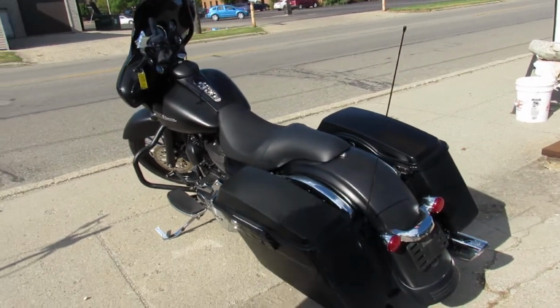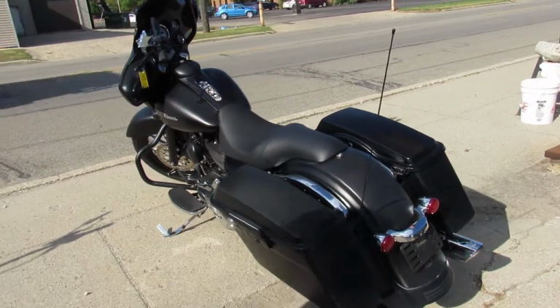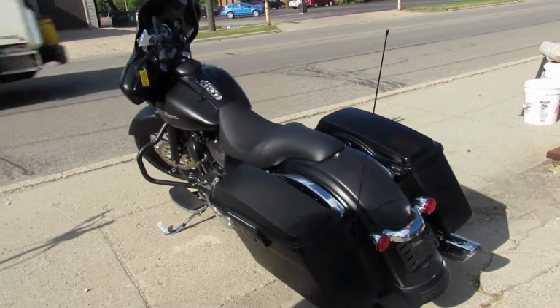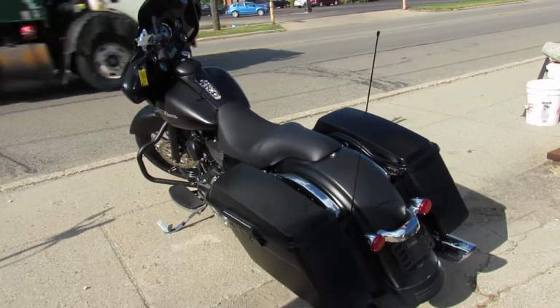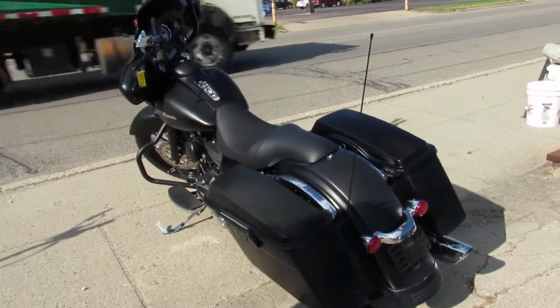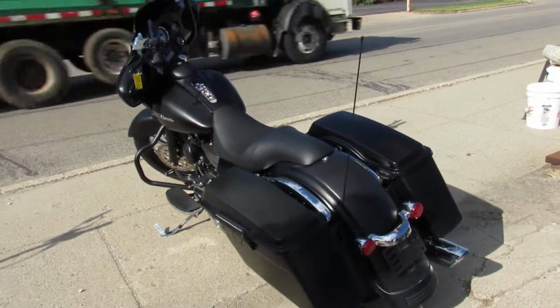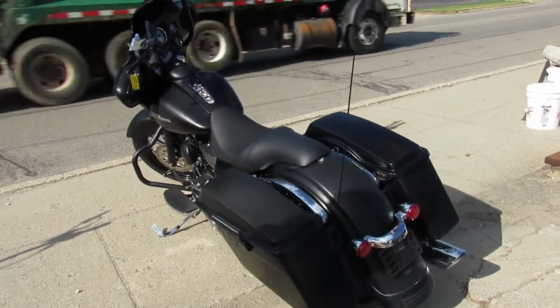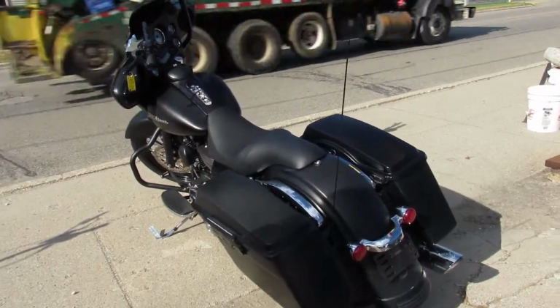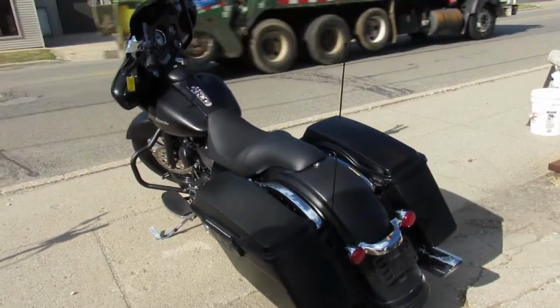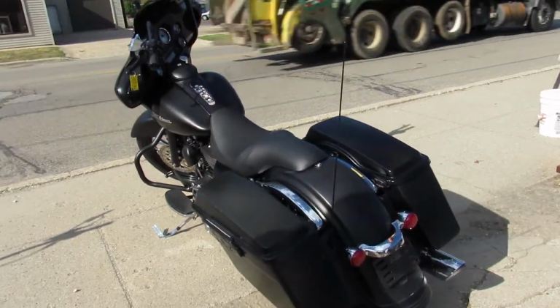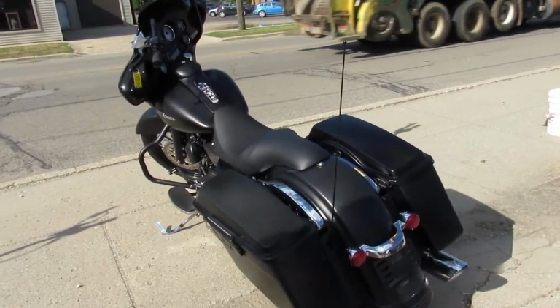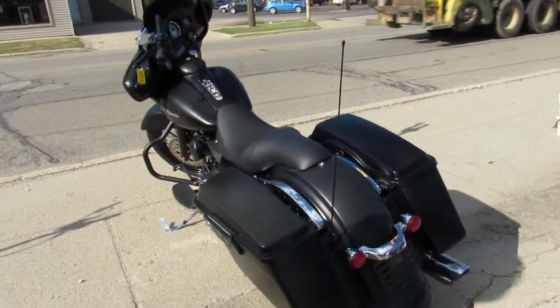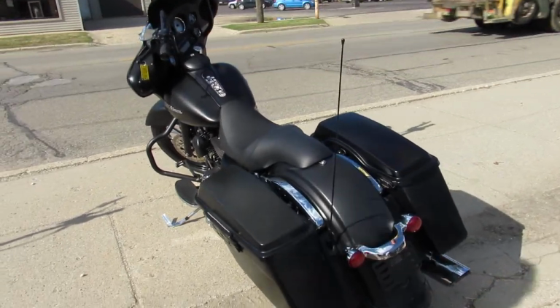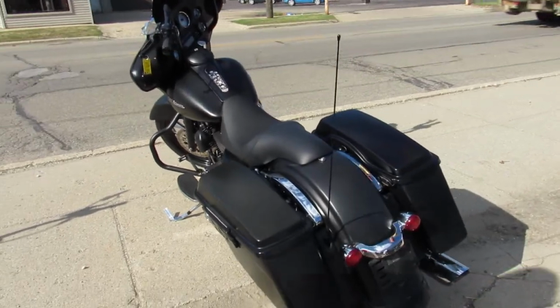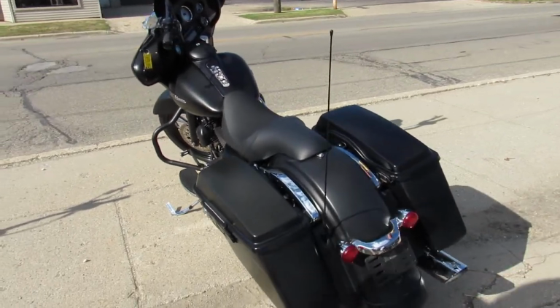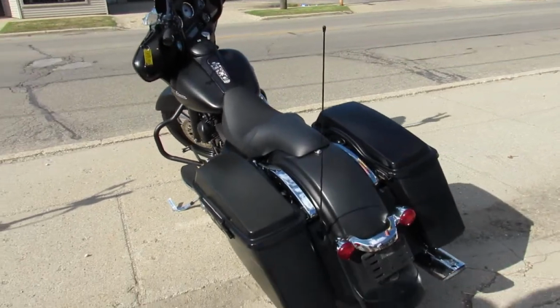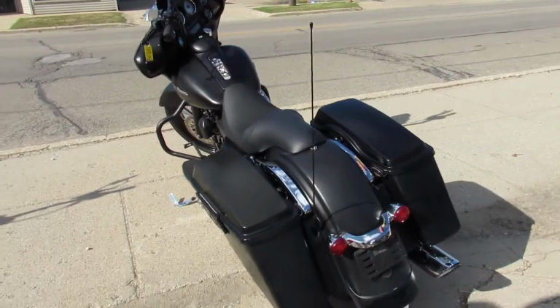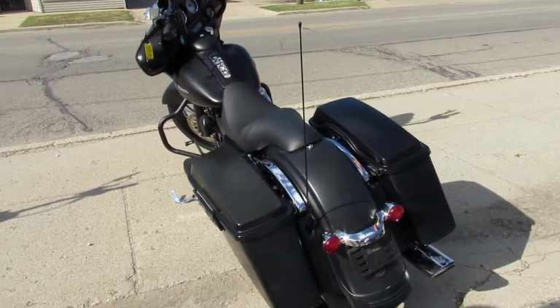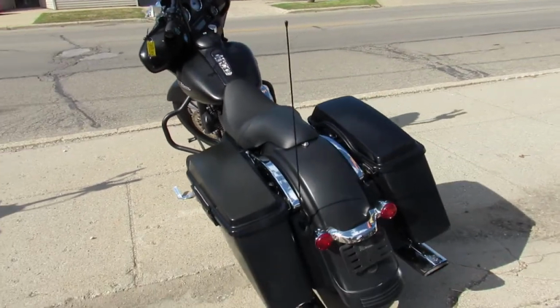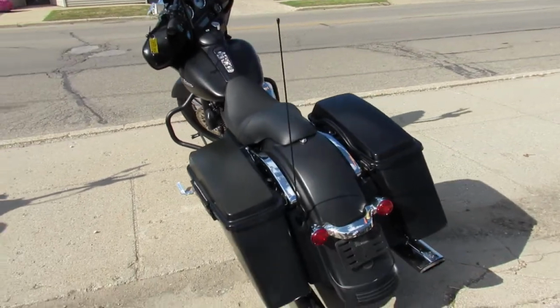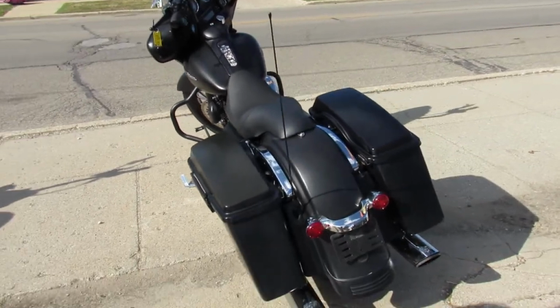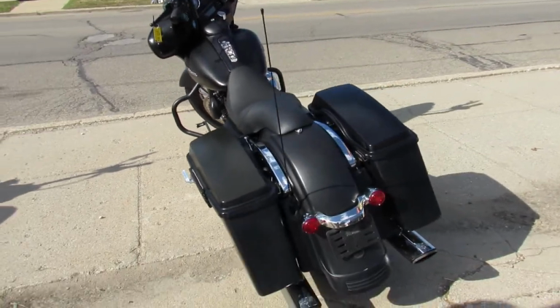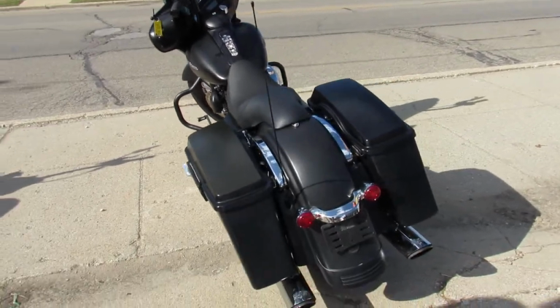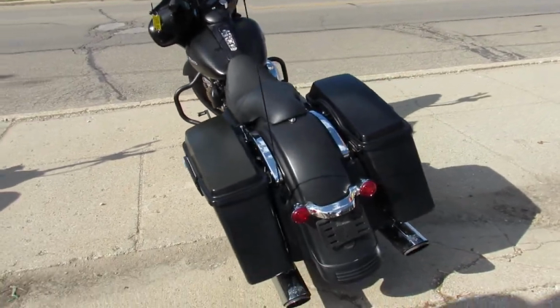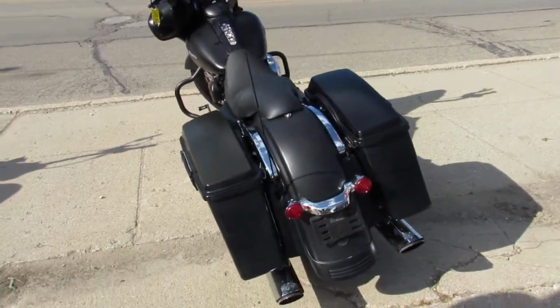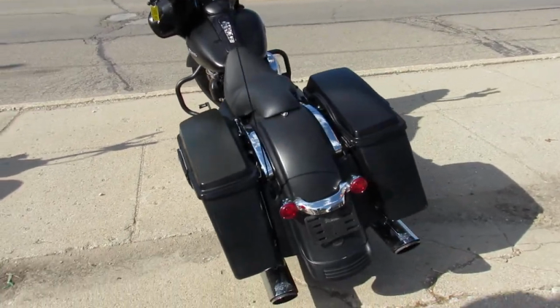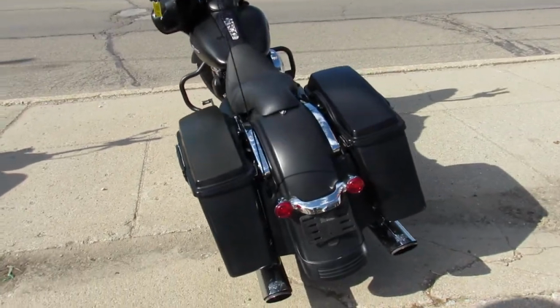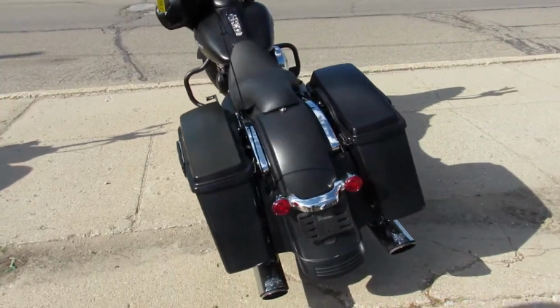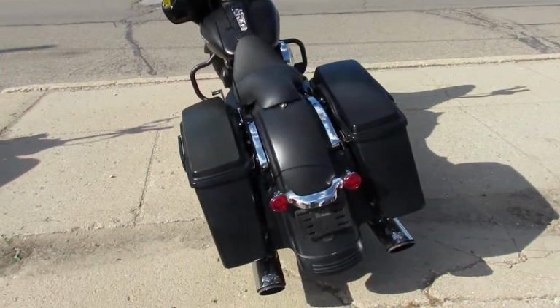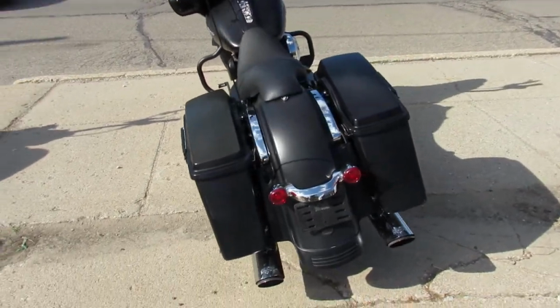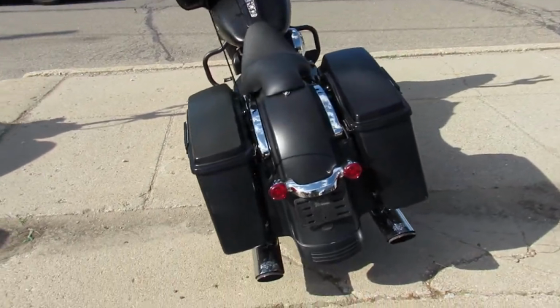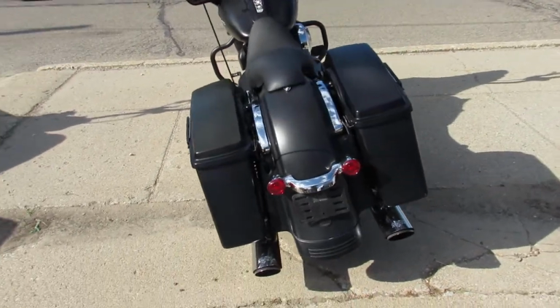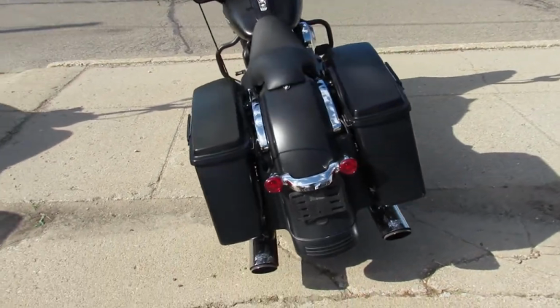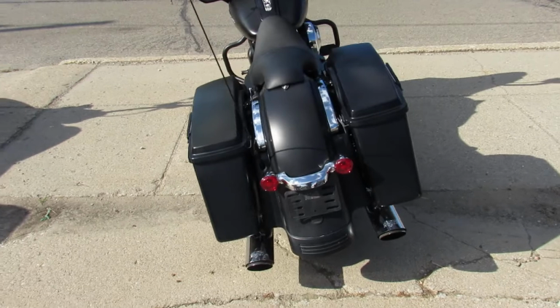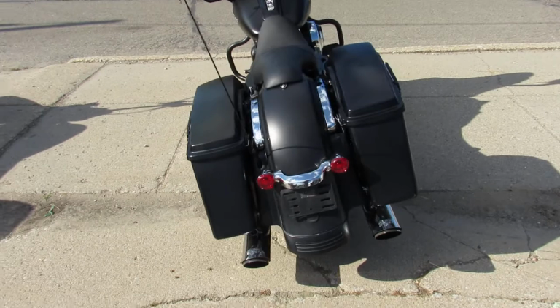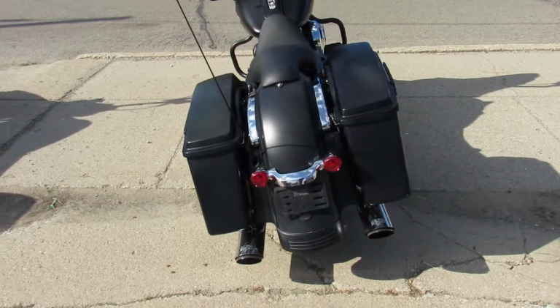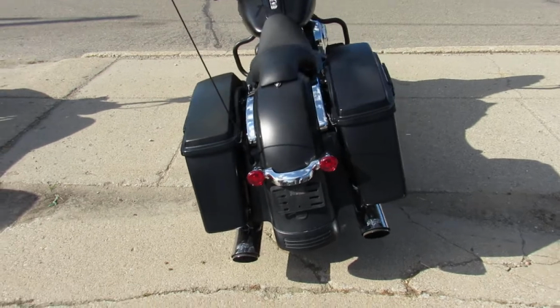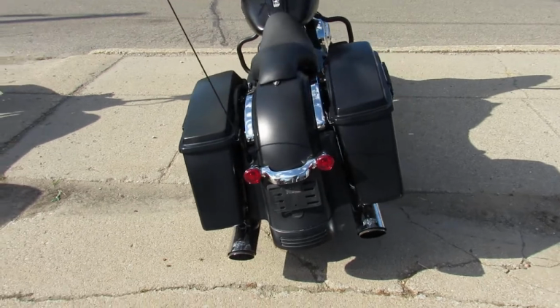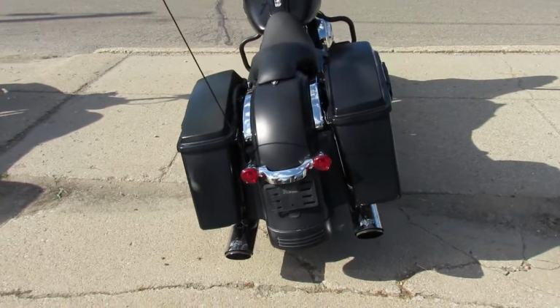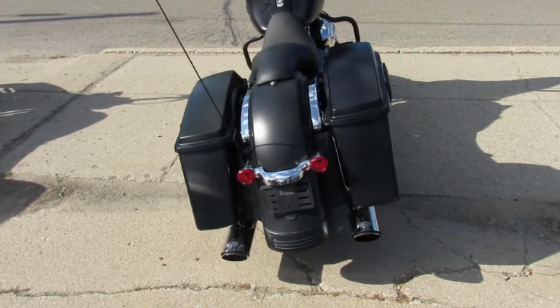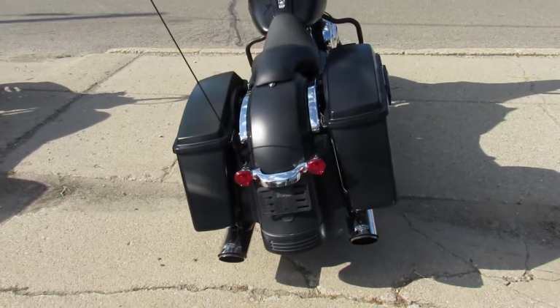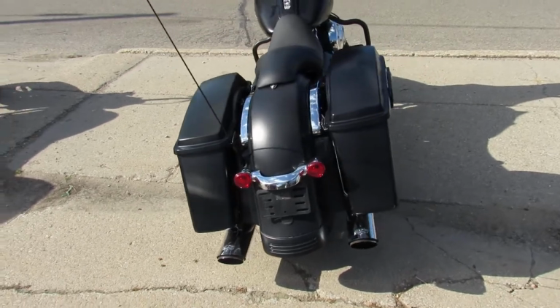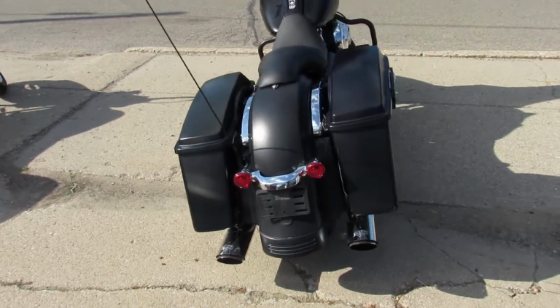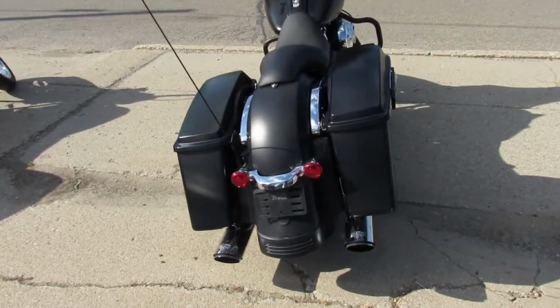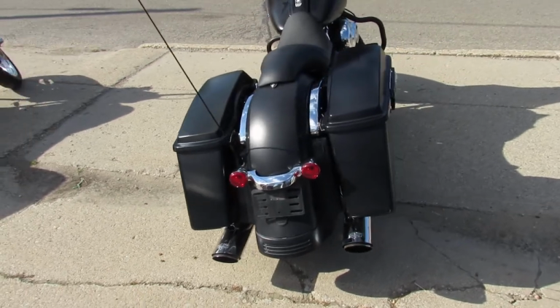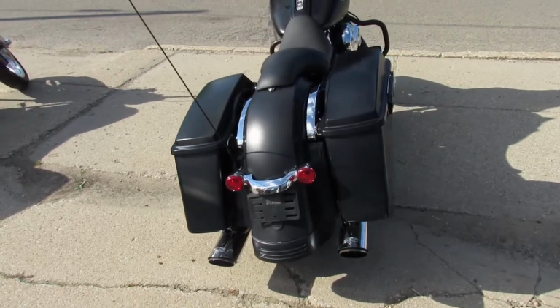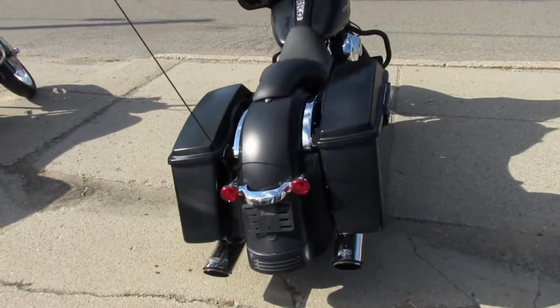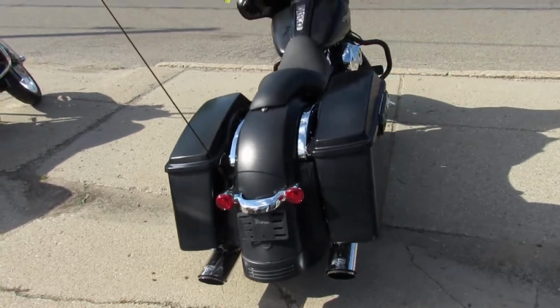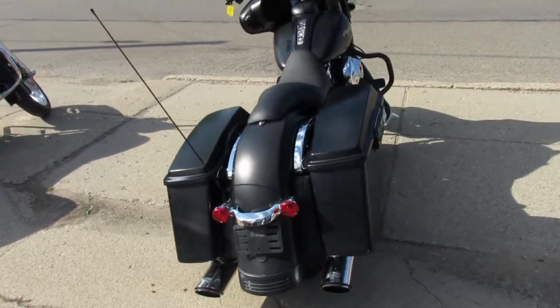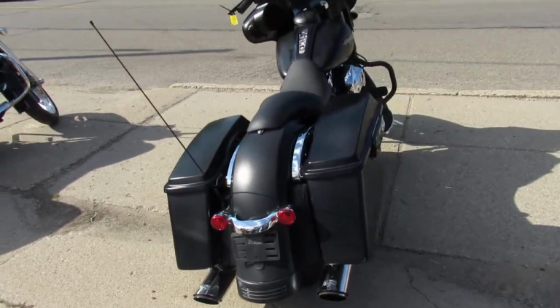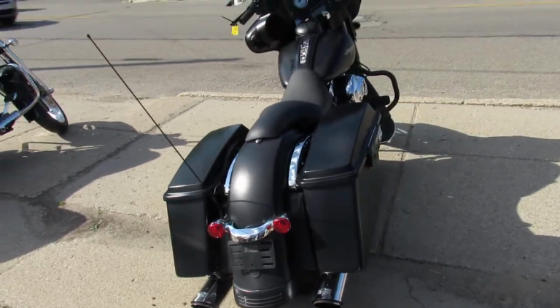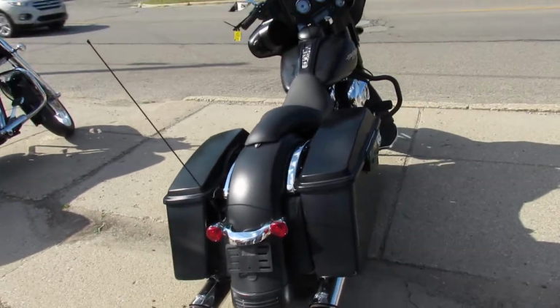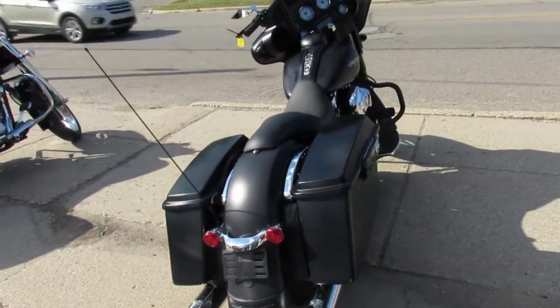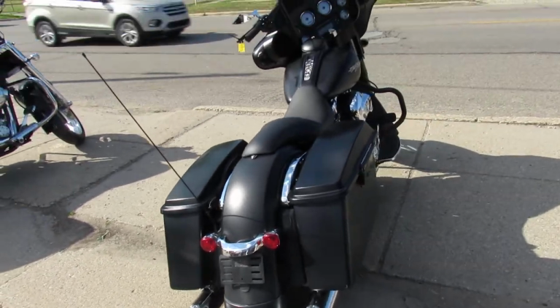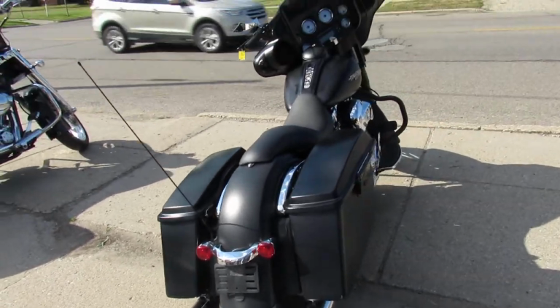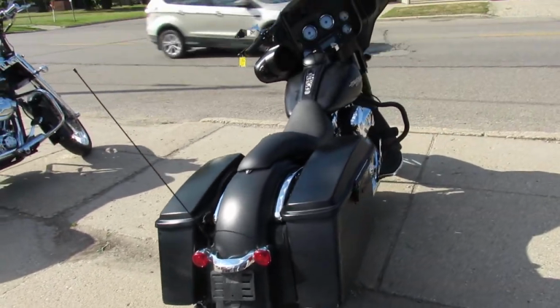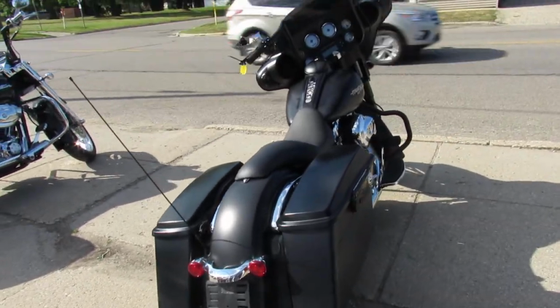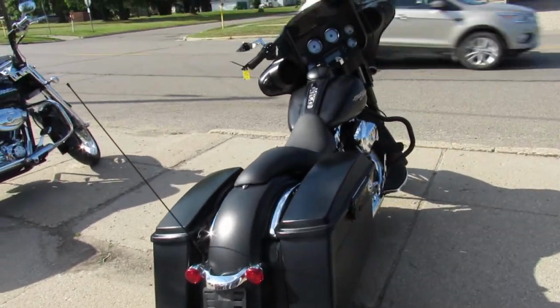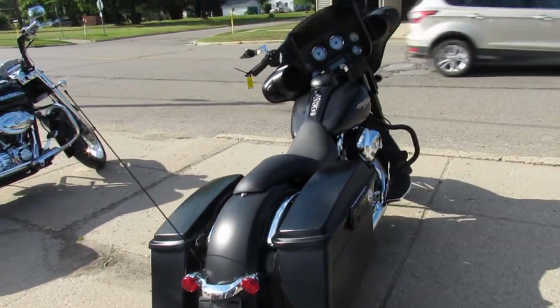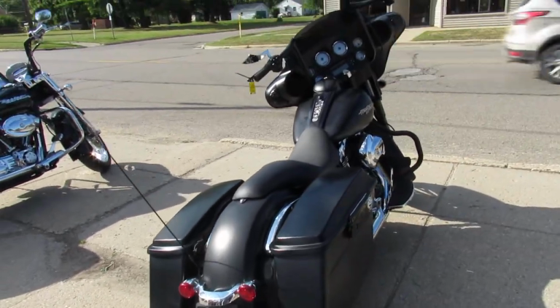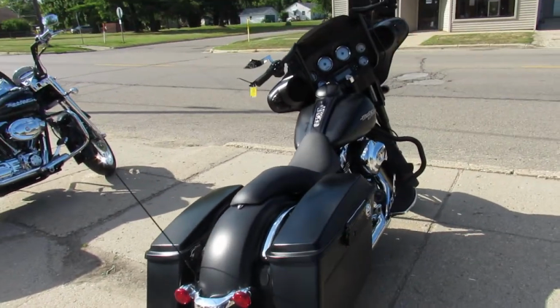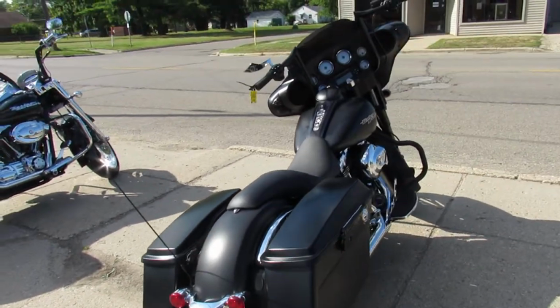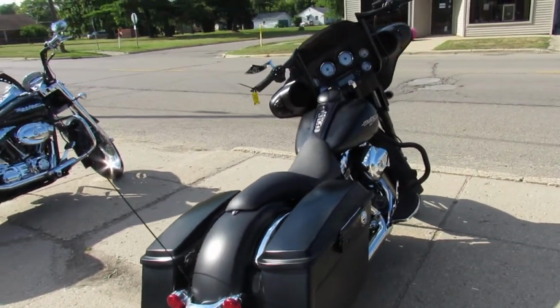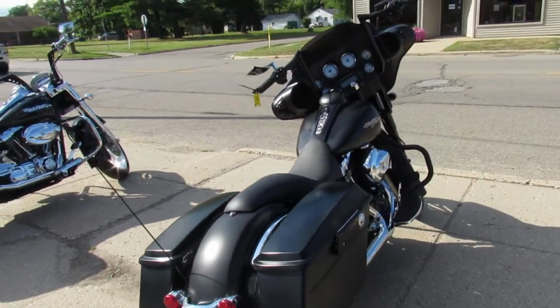Stand out from the crowd and turn heads everywhere you go. This bike is done right and it is sharp, sharp, sharp.